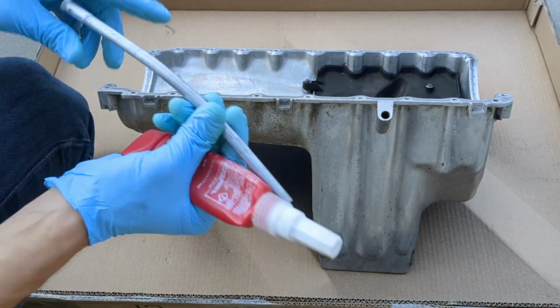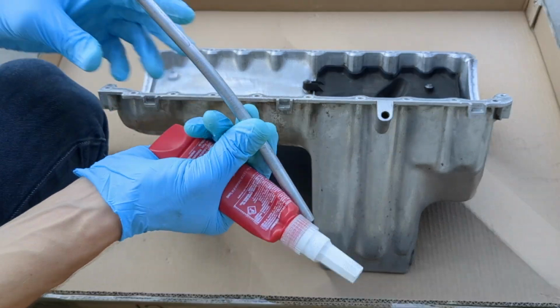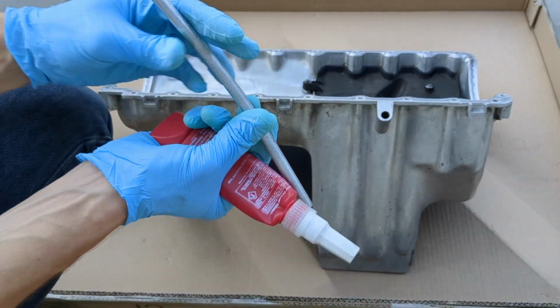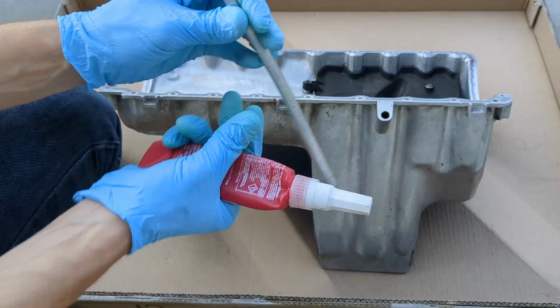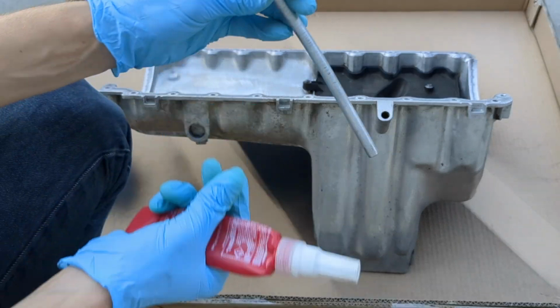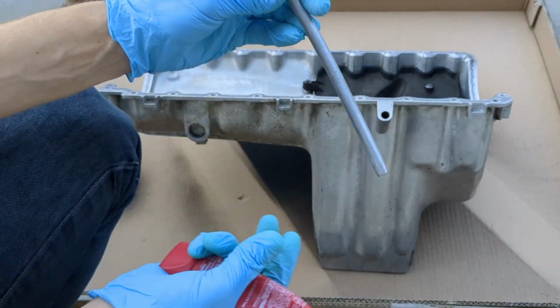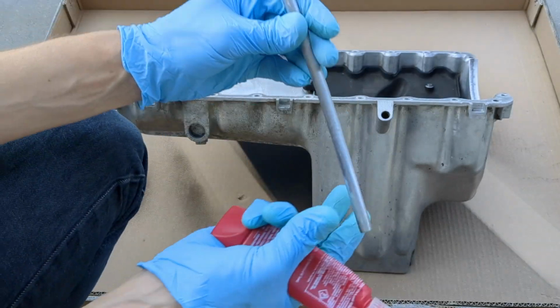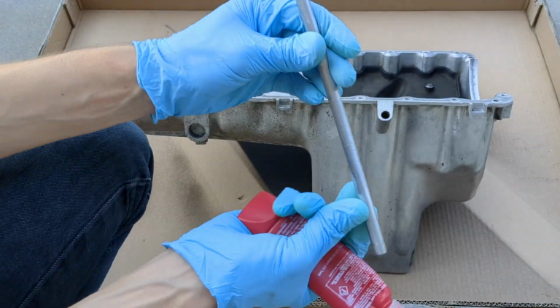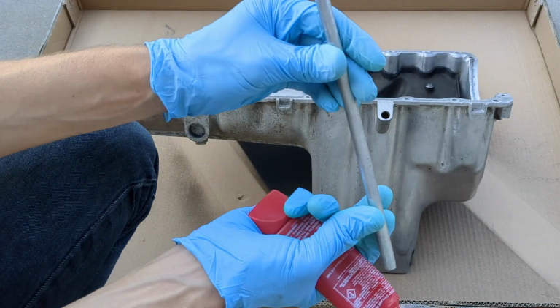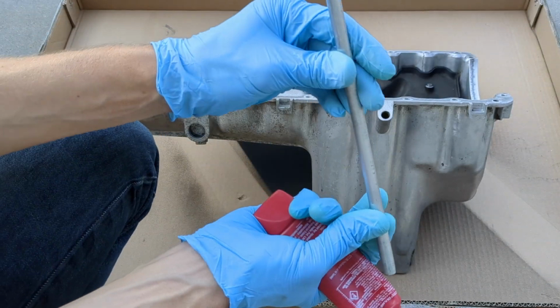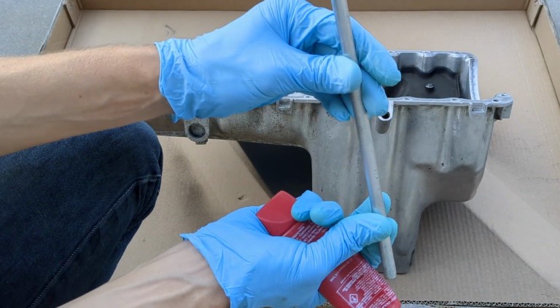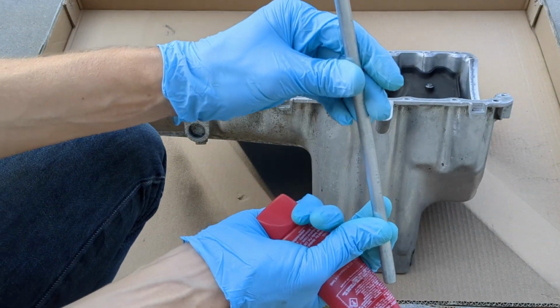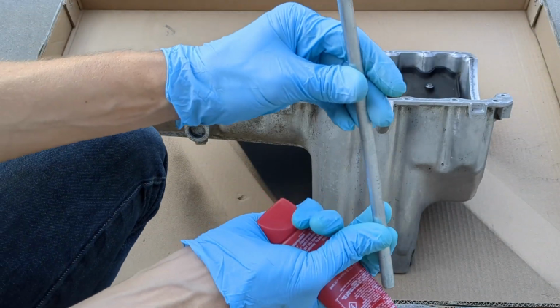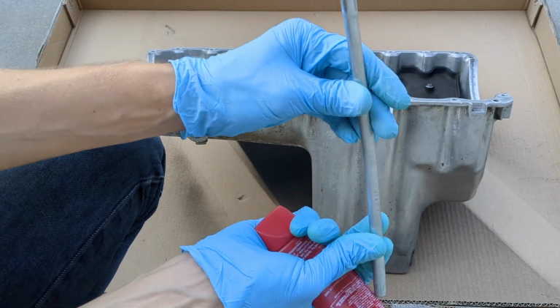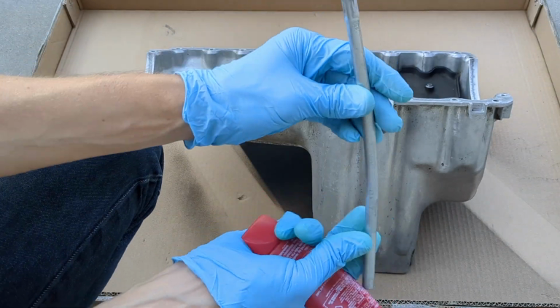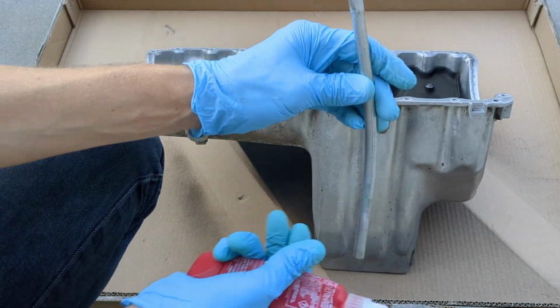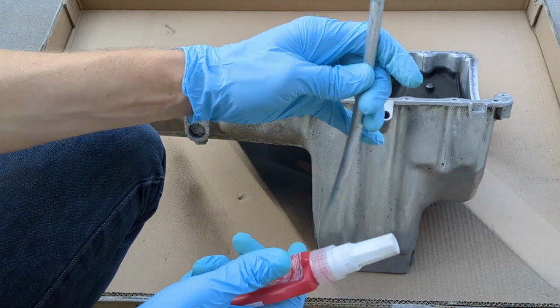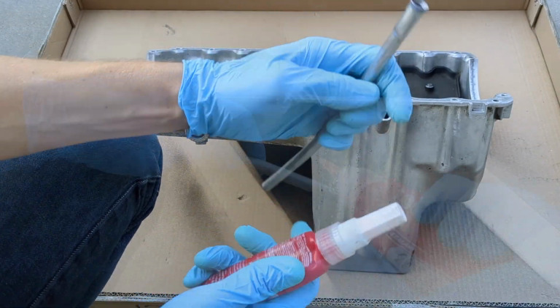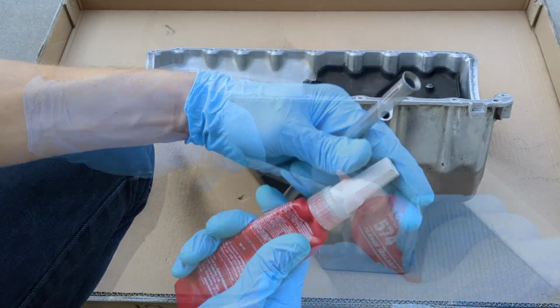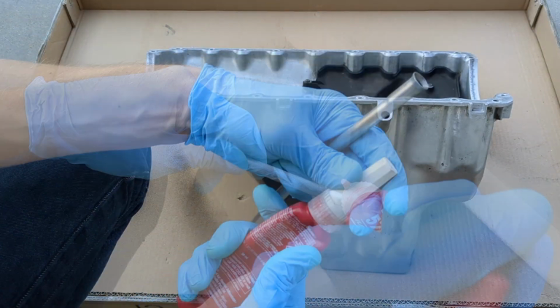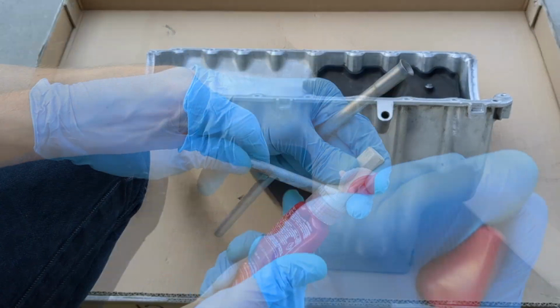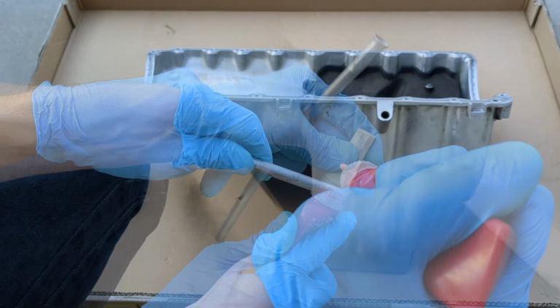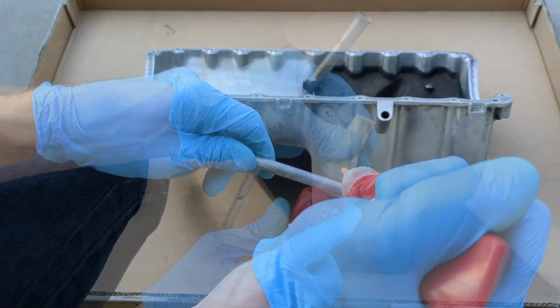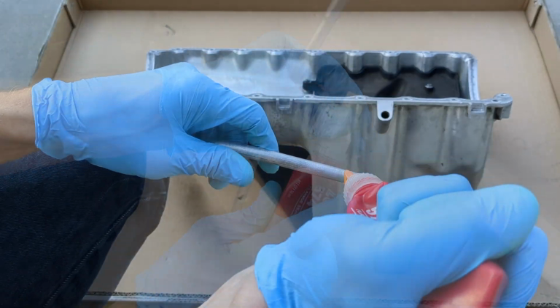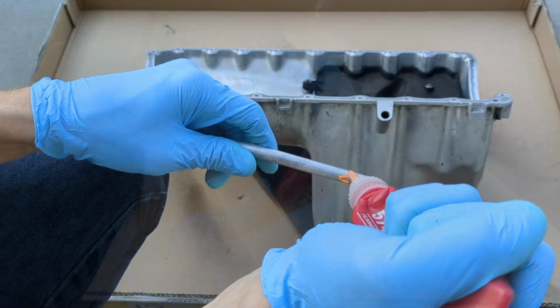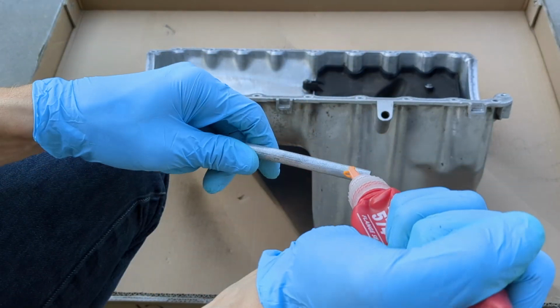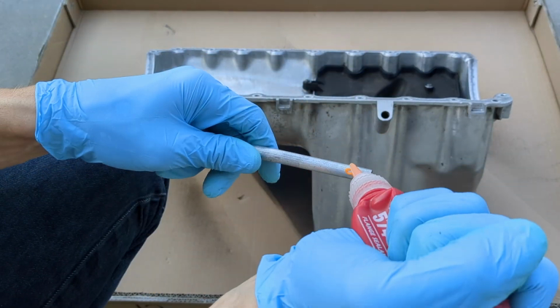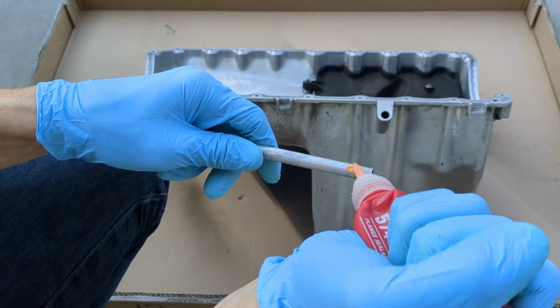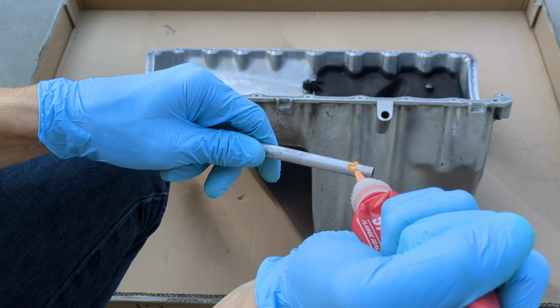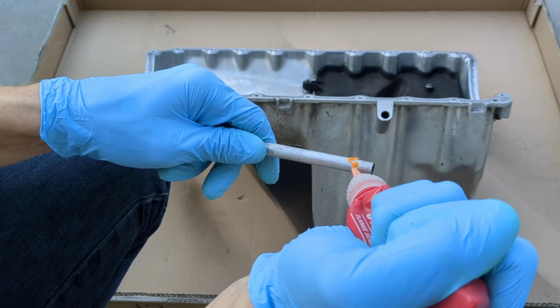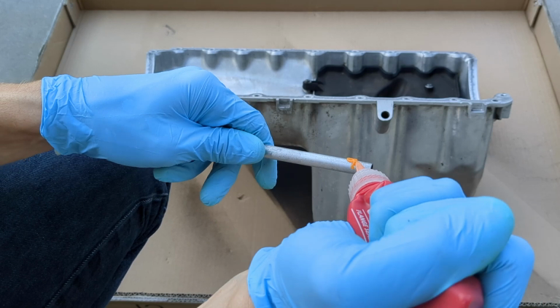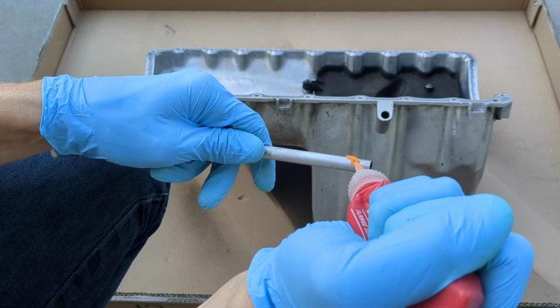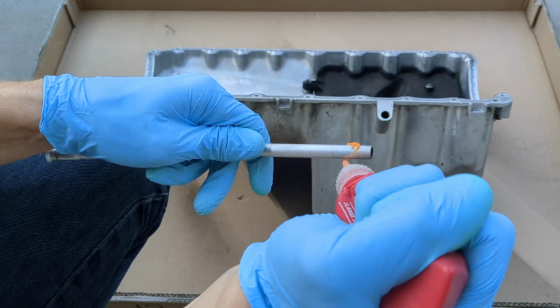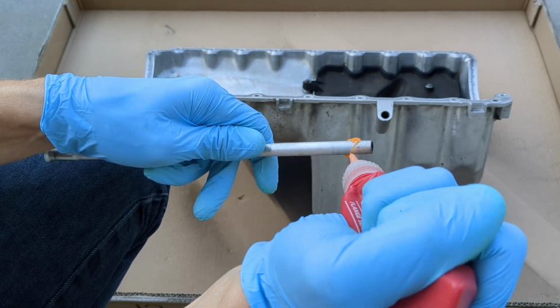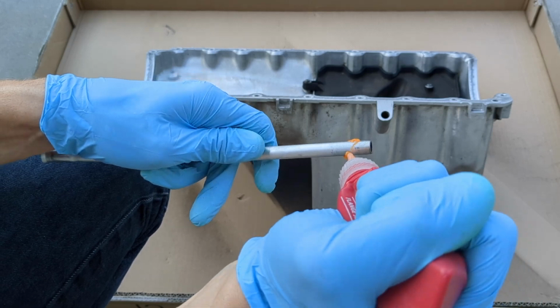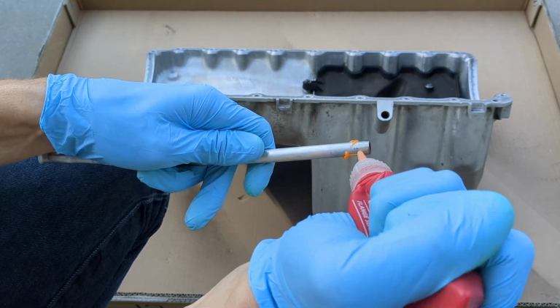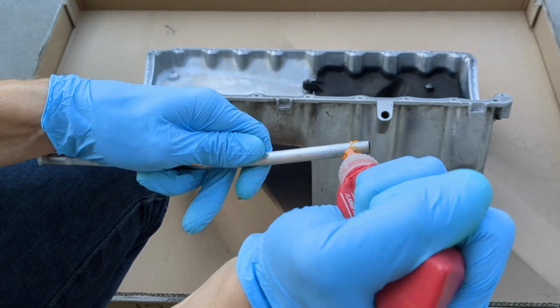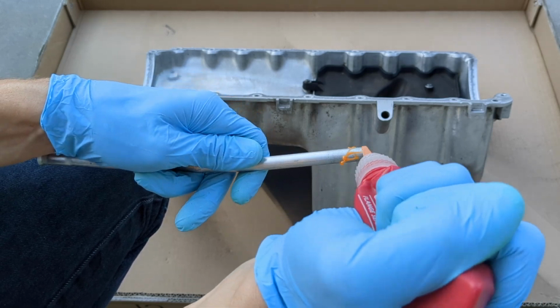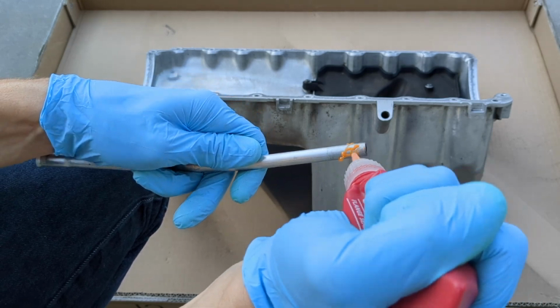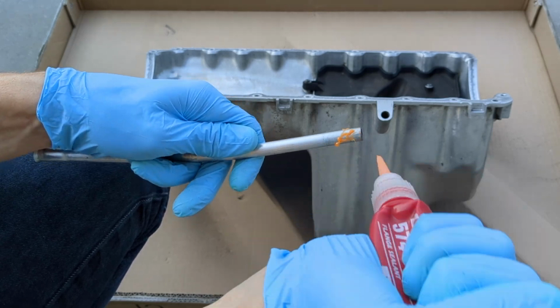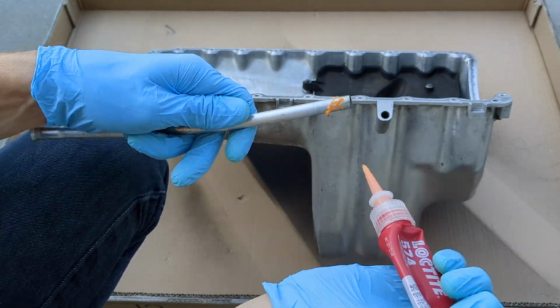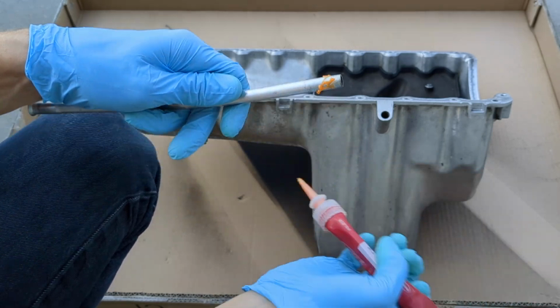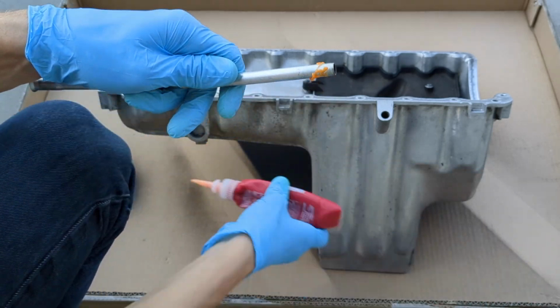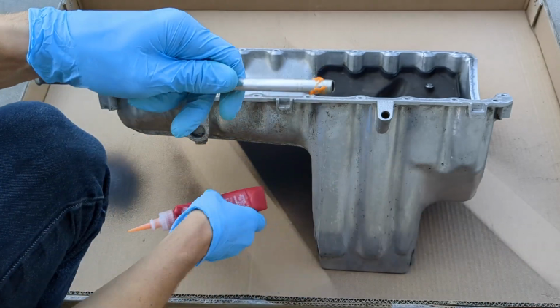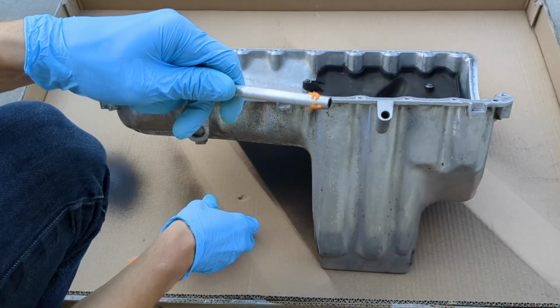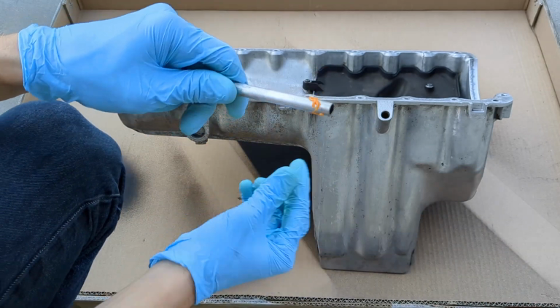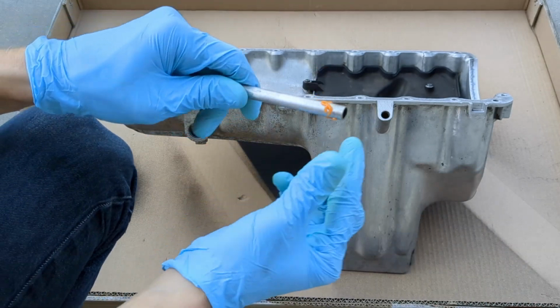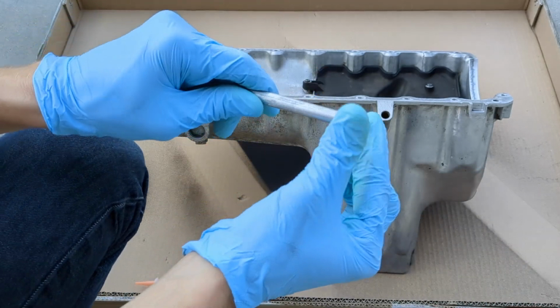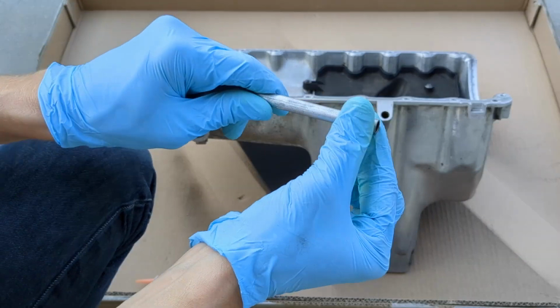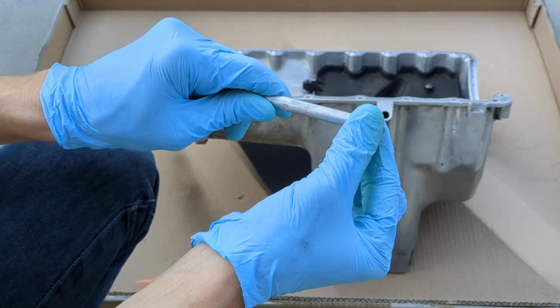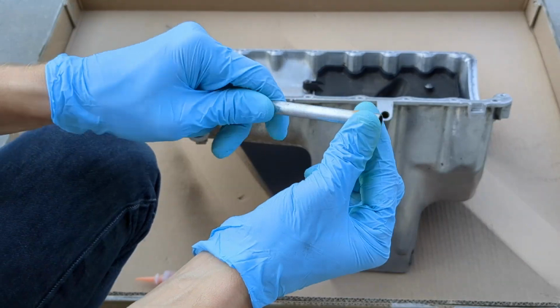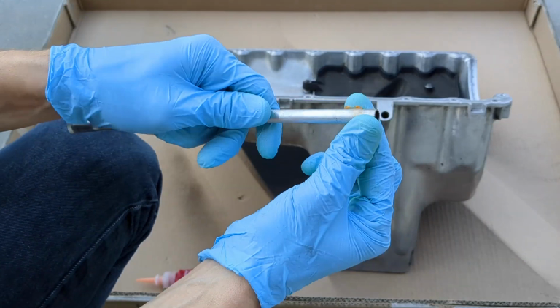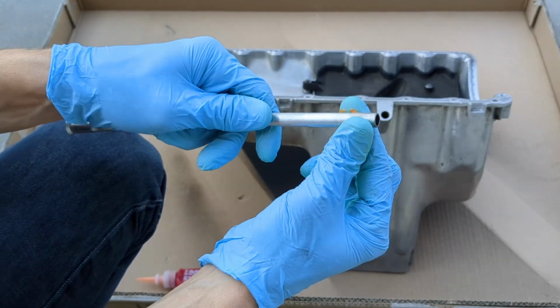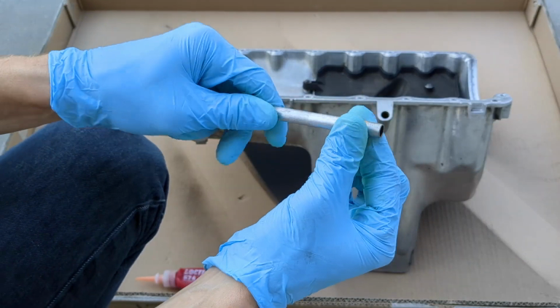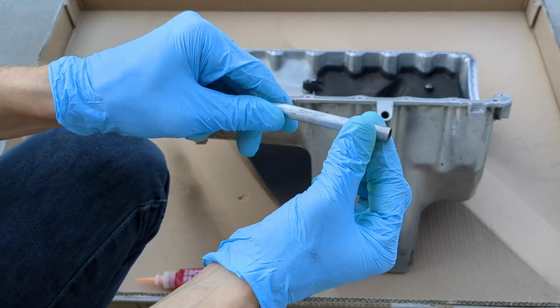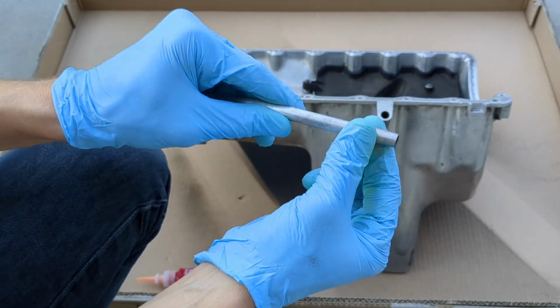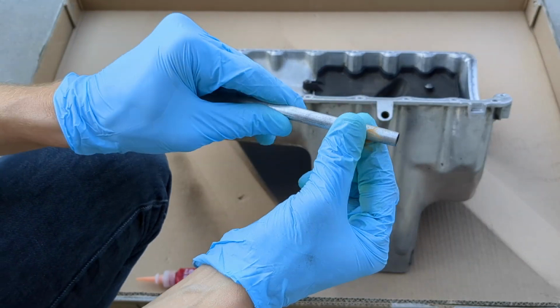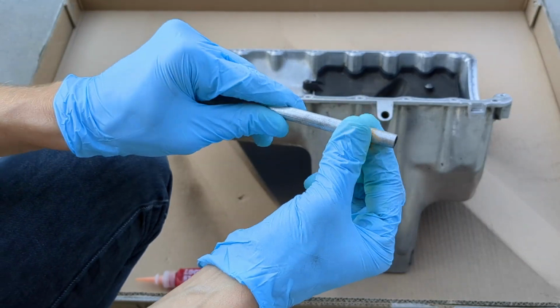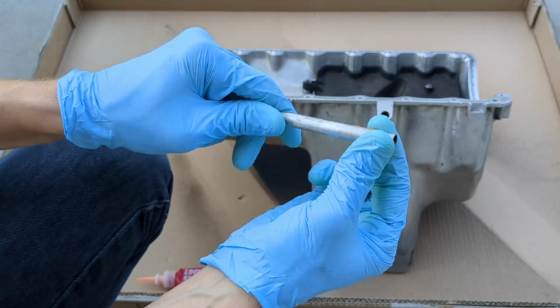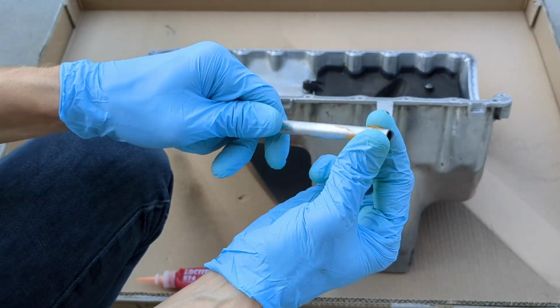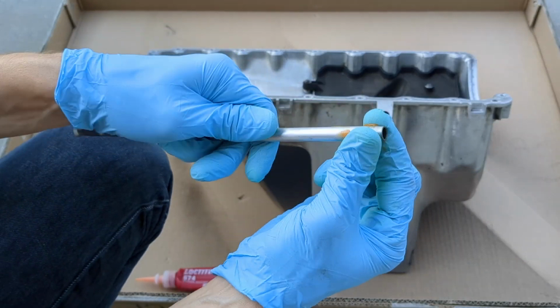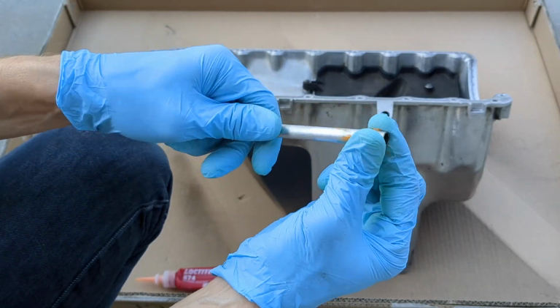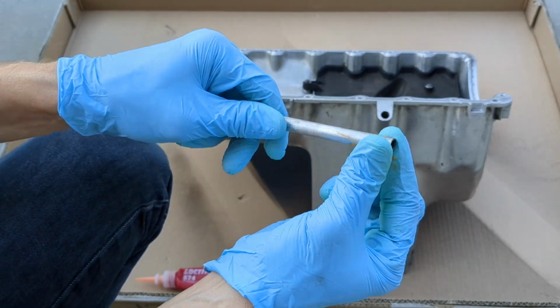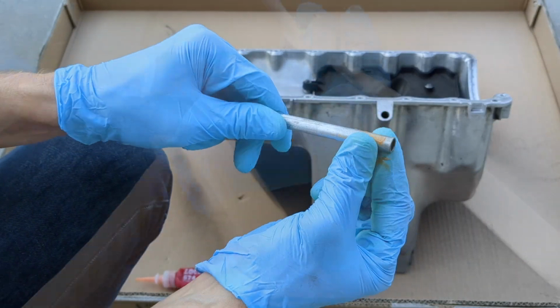The oil dipstick tube on my early 944 is installed using a sealant. I believe later models have an o-ring instead.